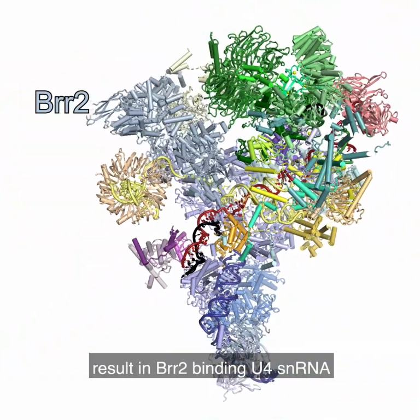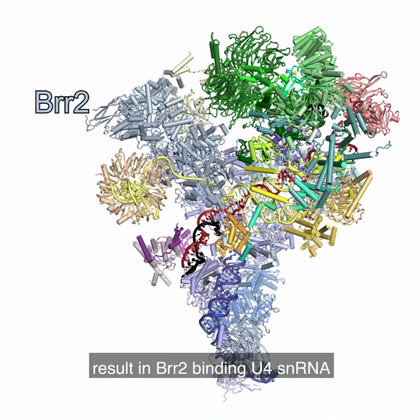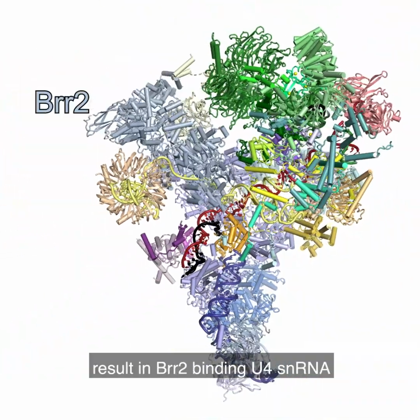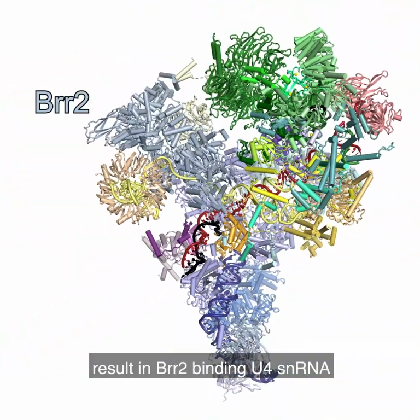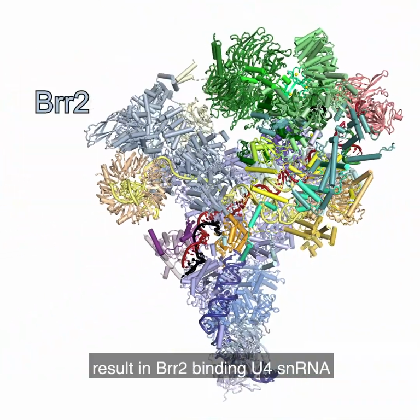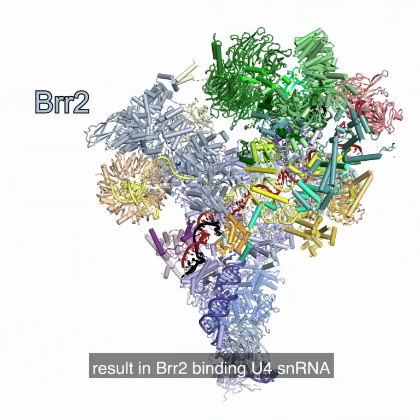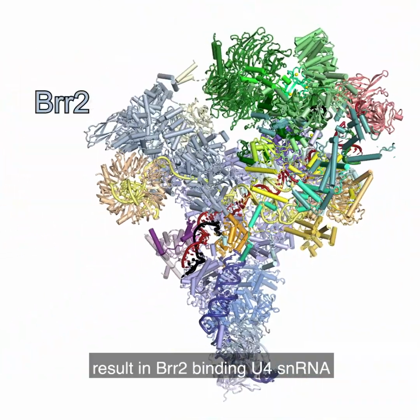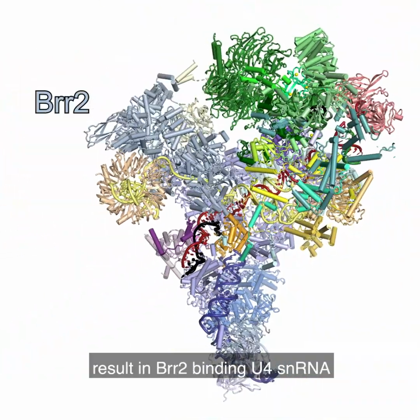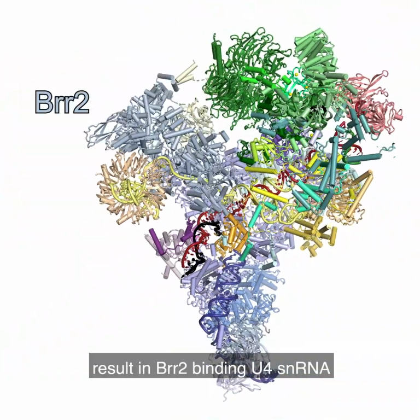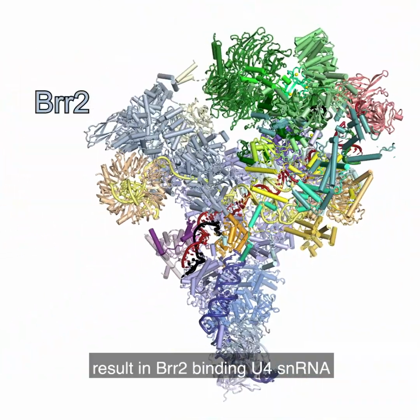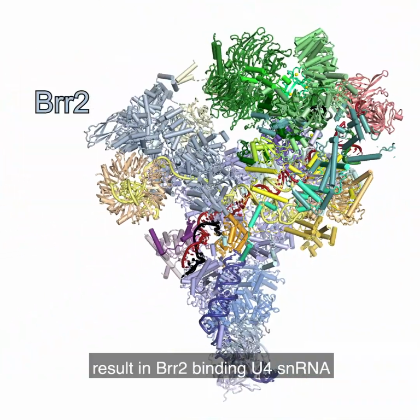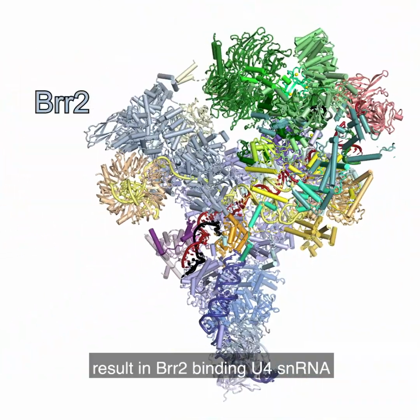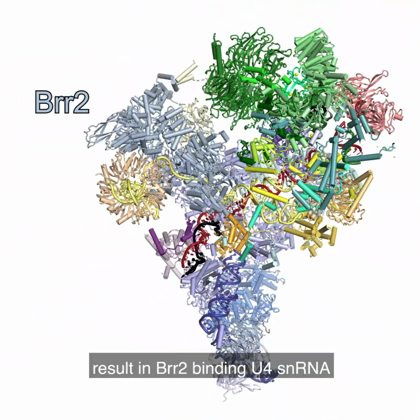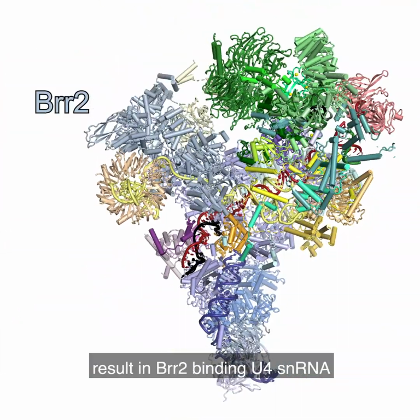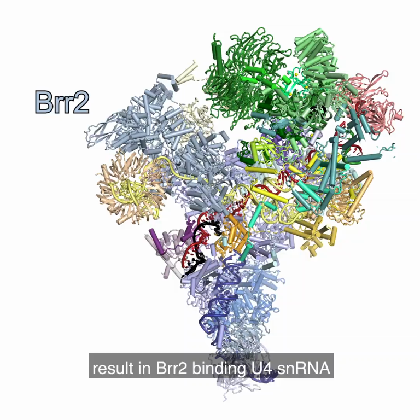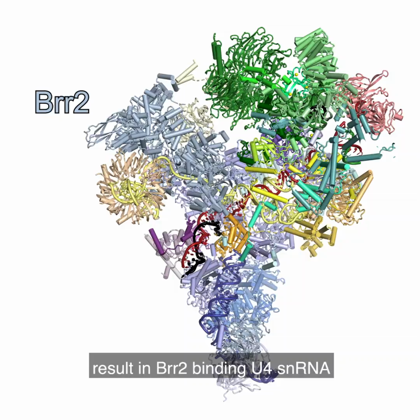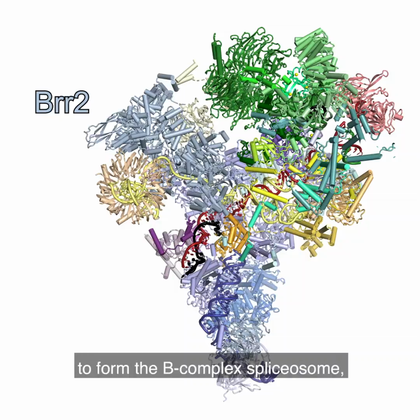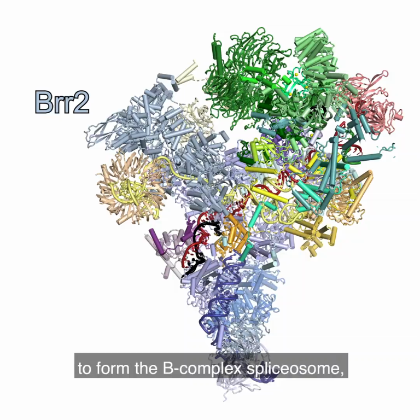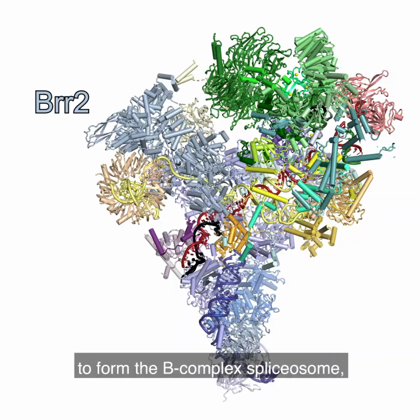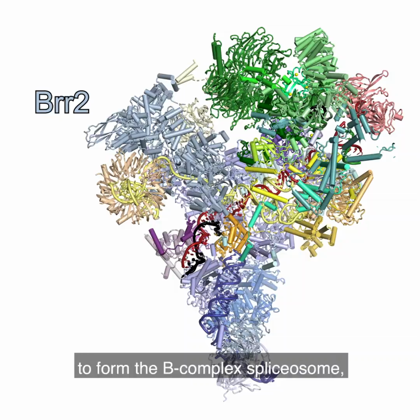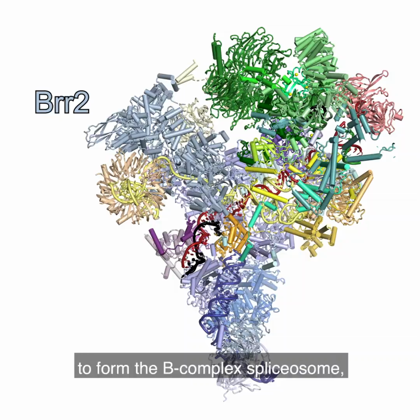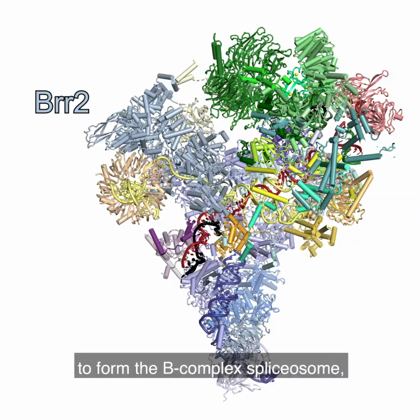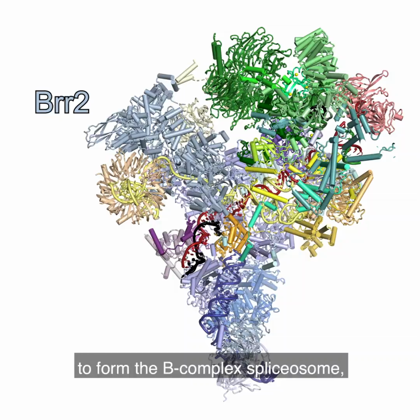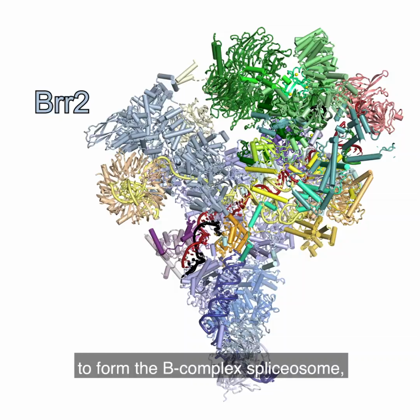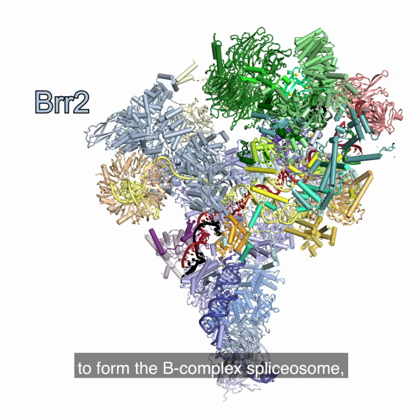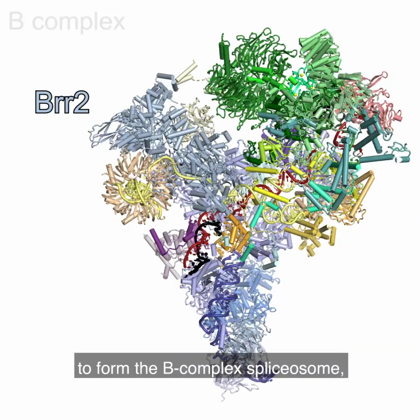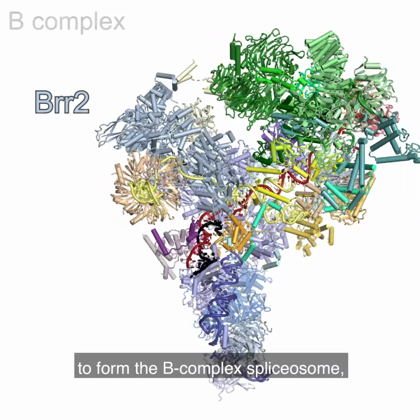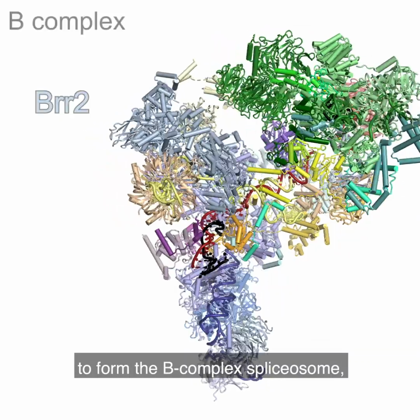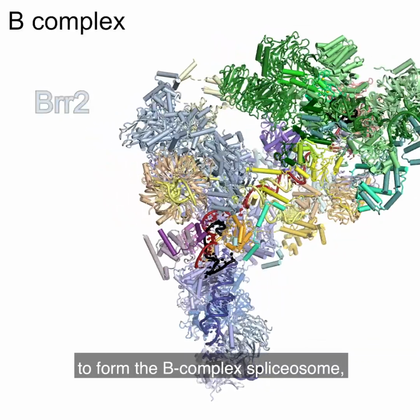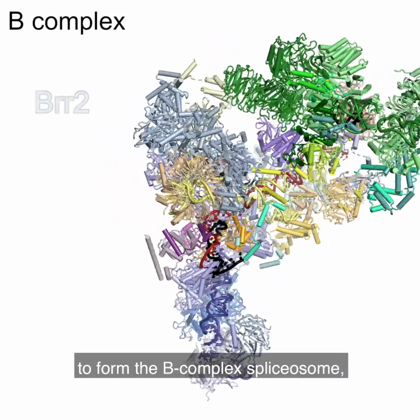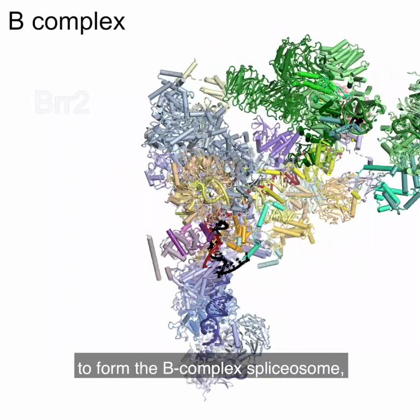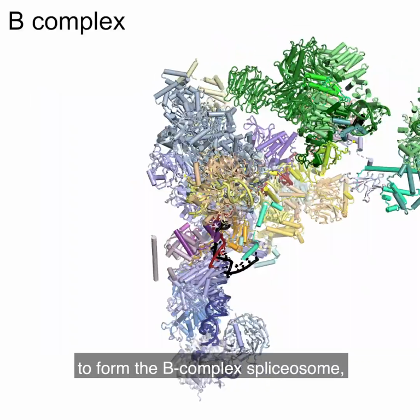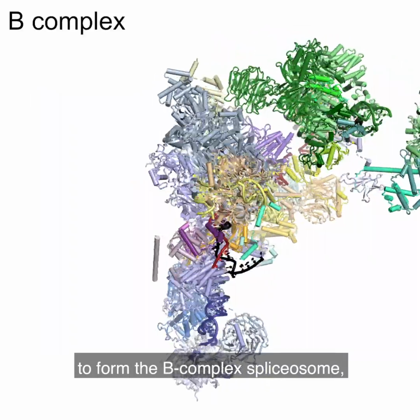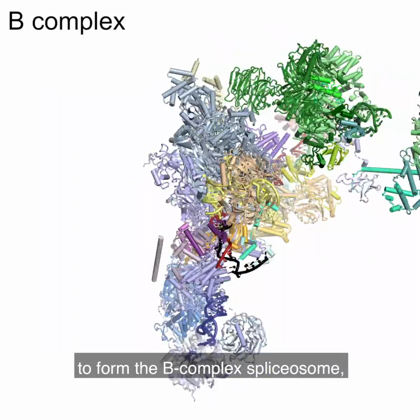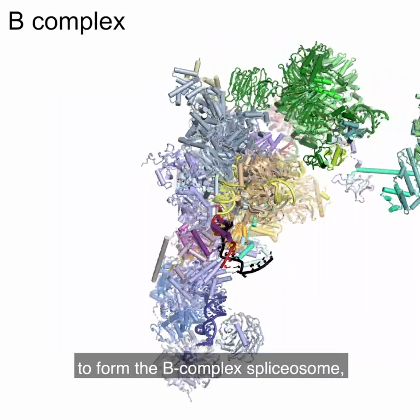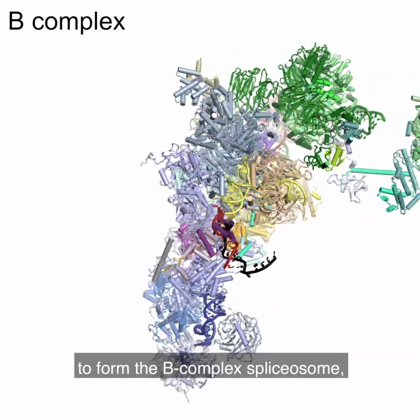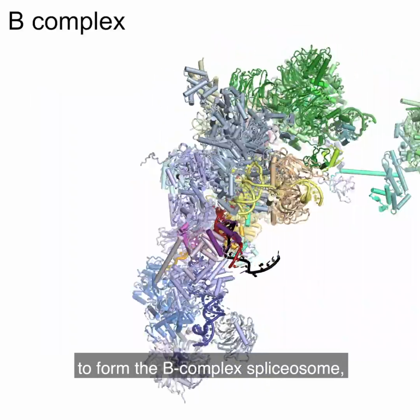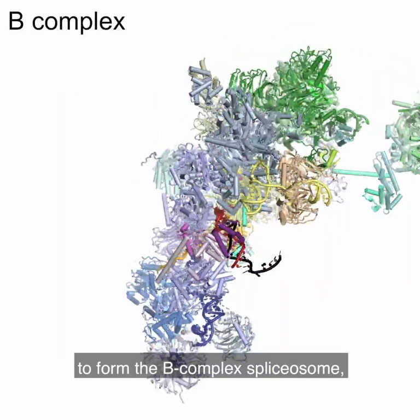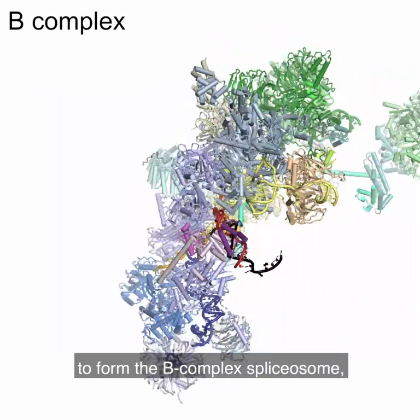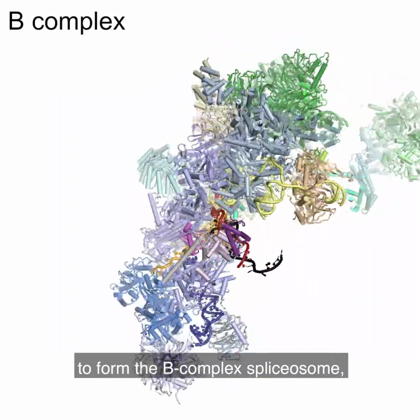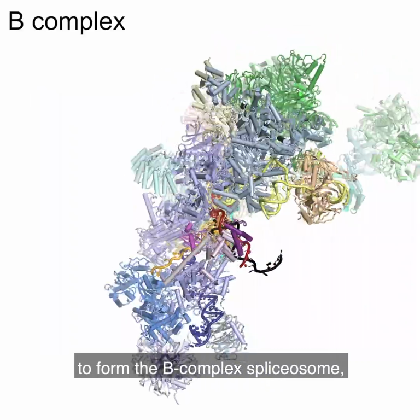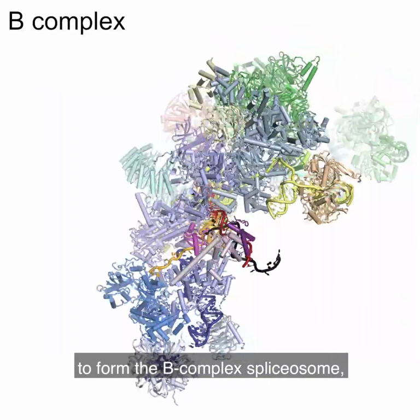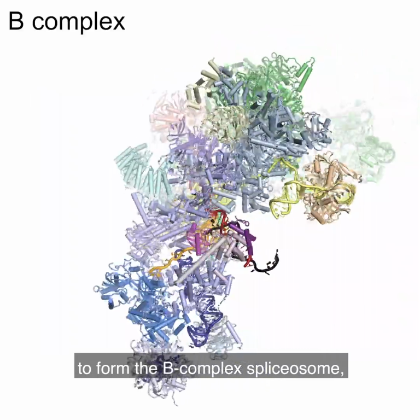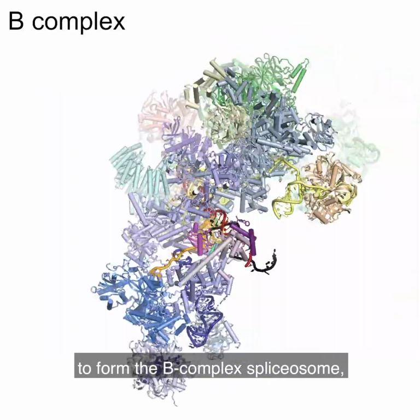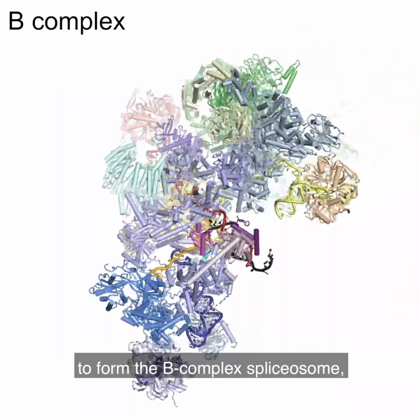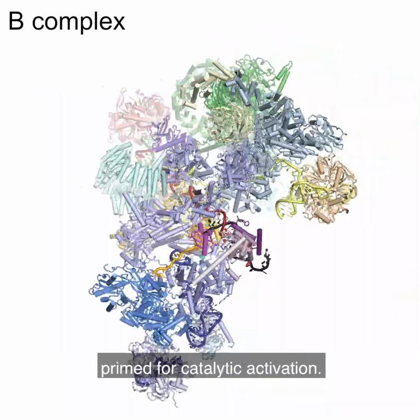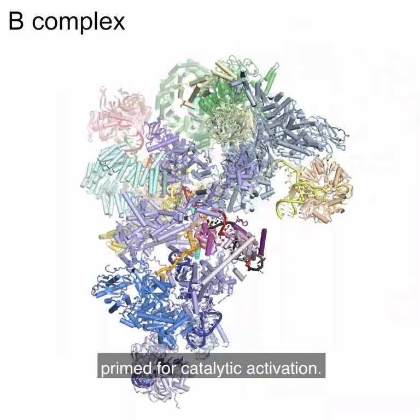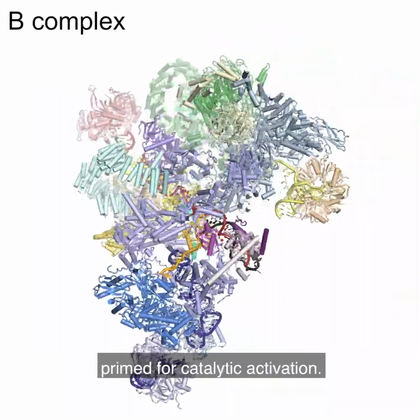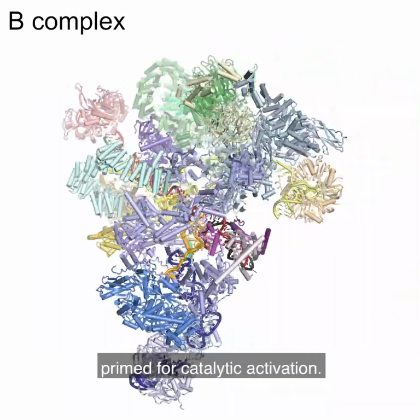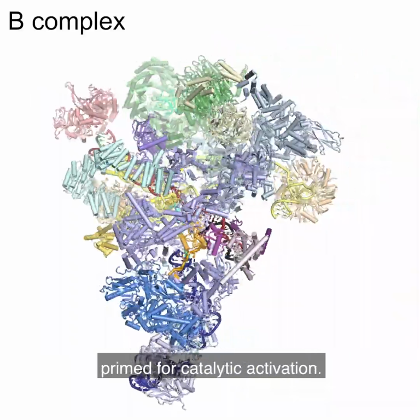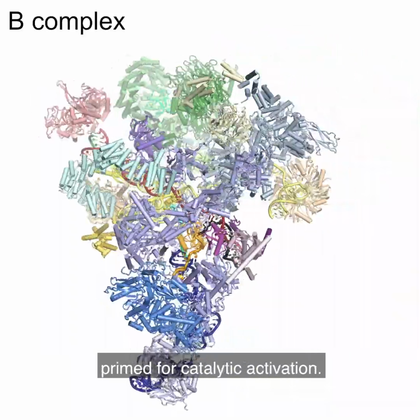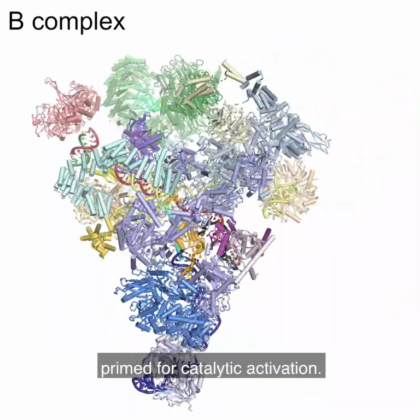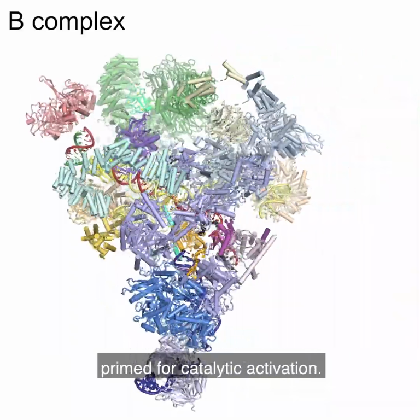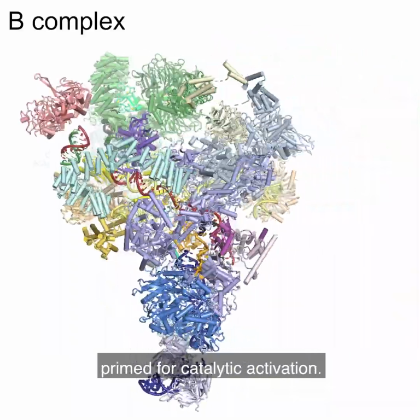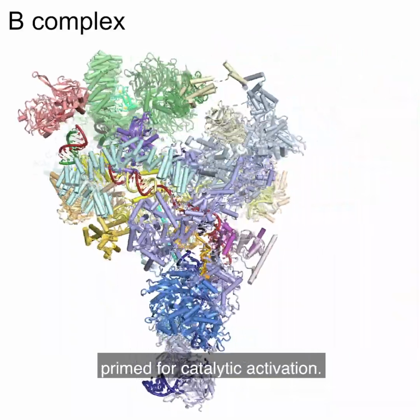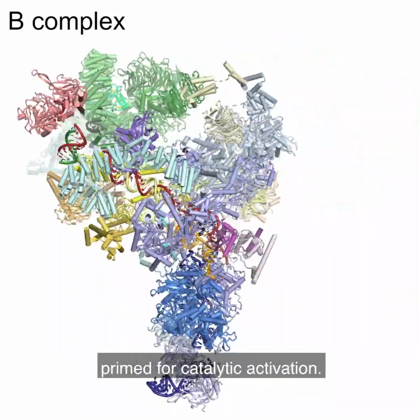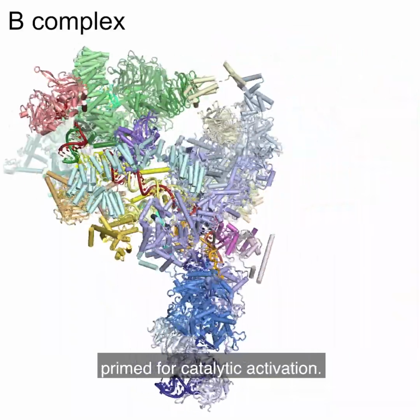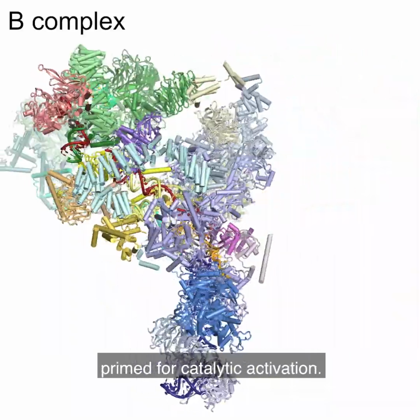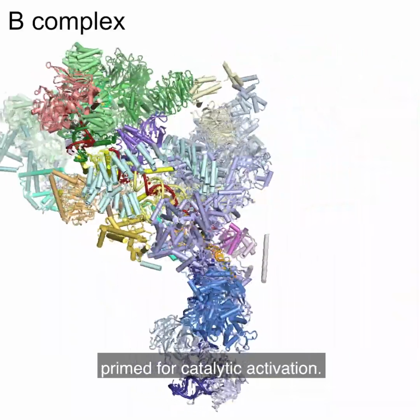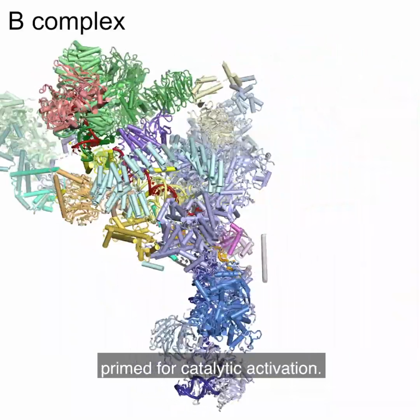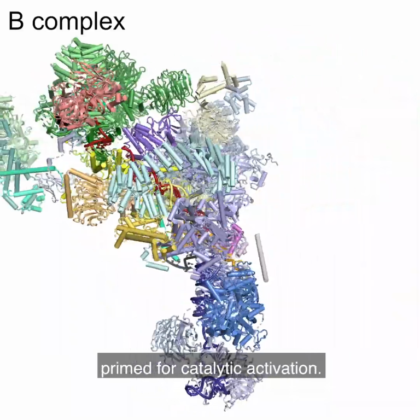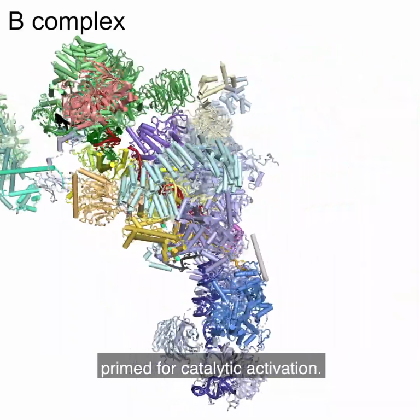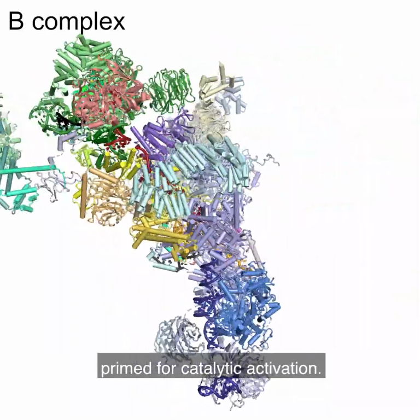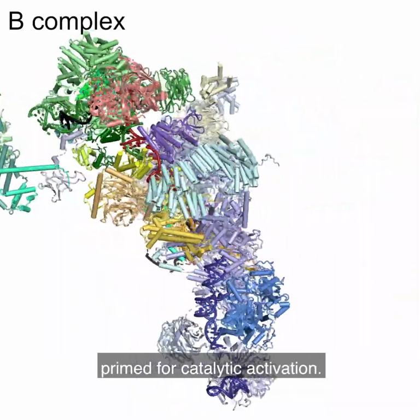A concerted set of conformational rearrangements result in BR2 binding U4 snRNA to form the B-complex splice zone, primed for catalytic activation.